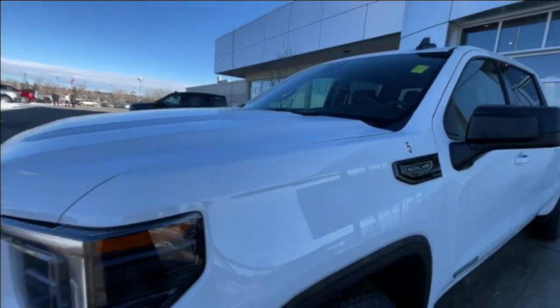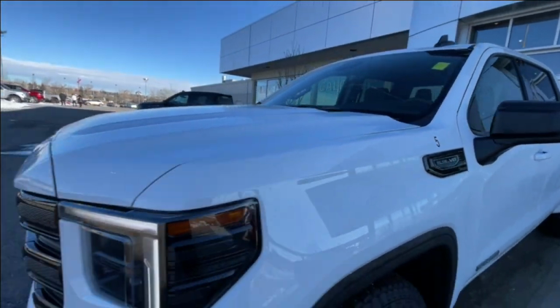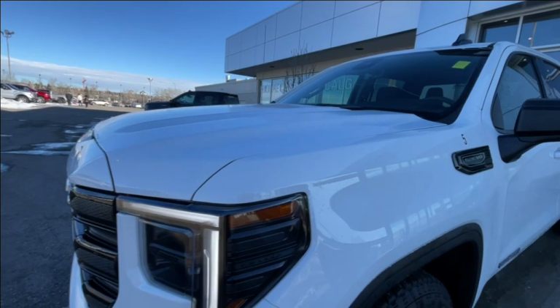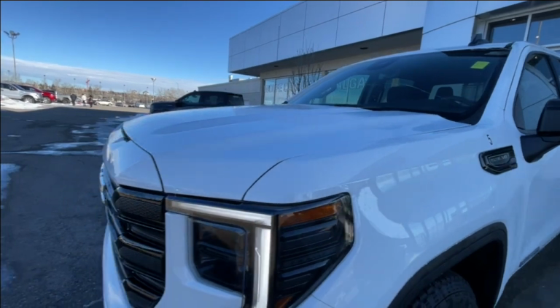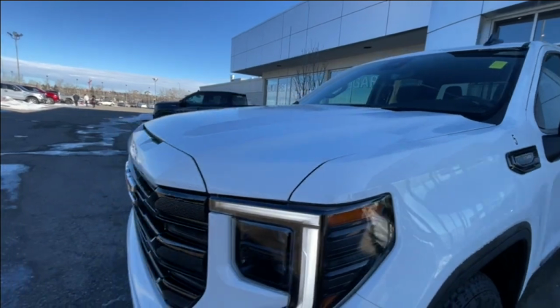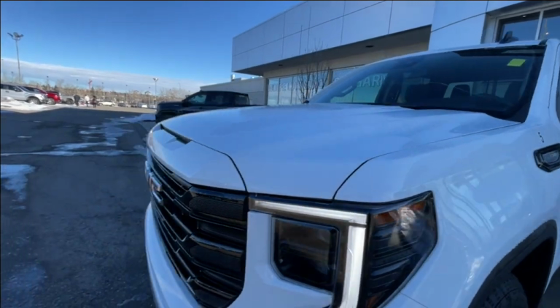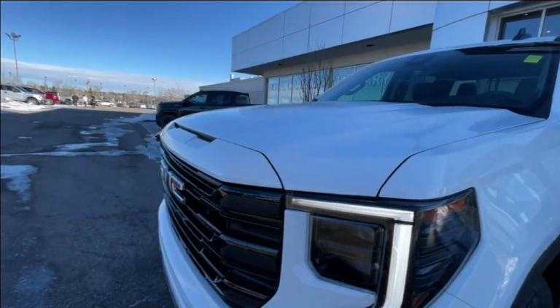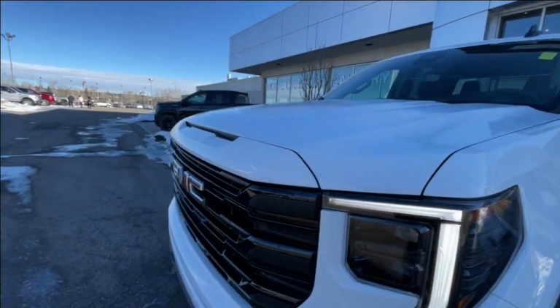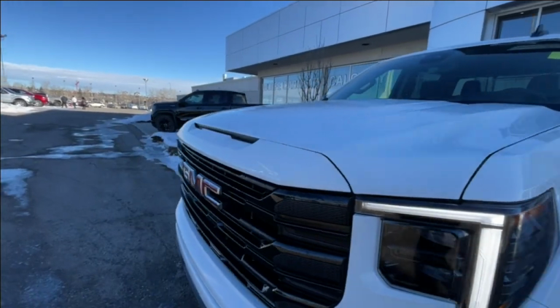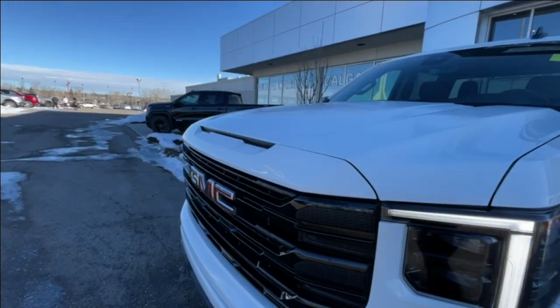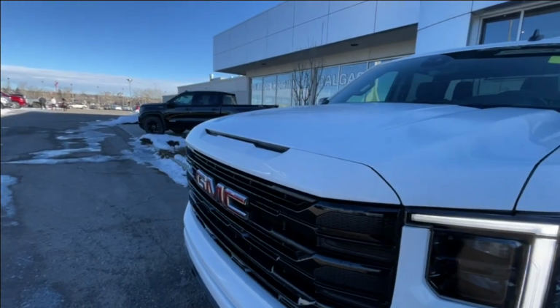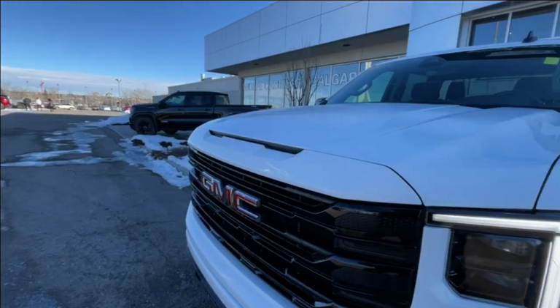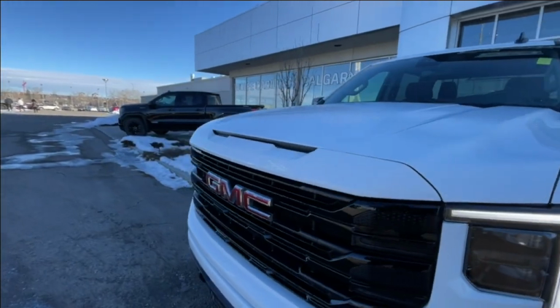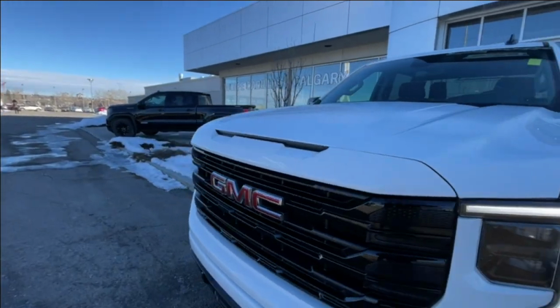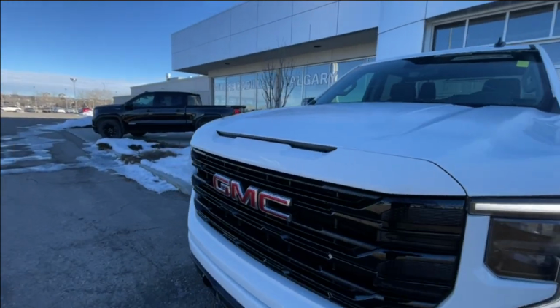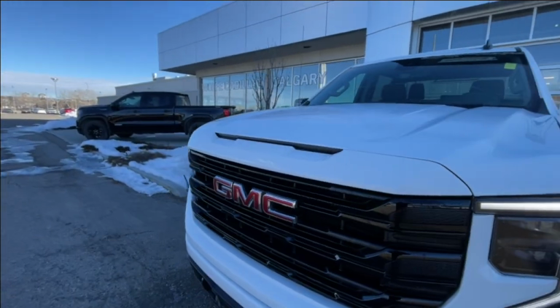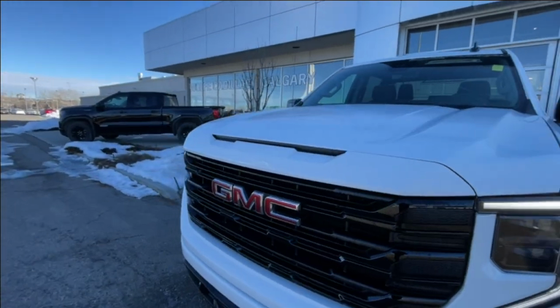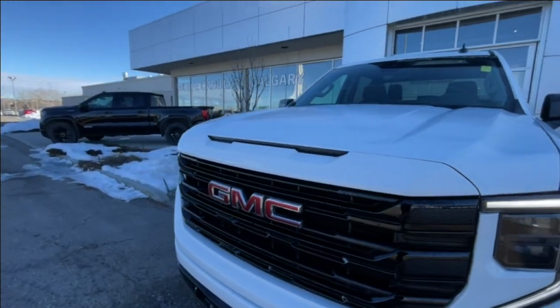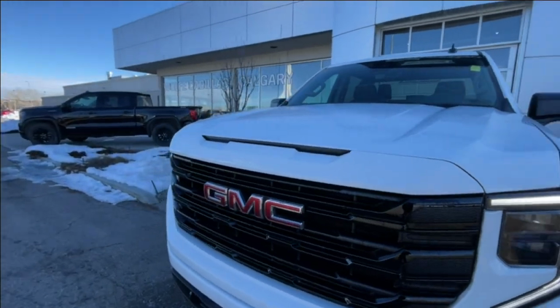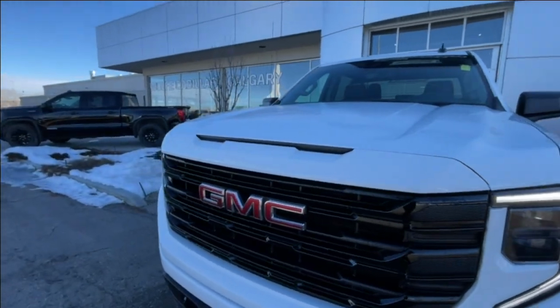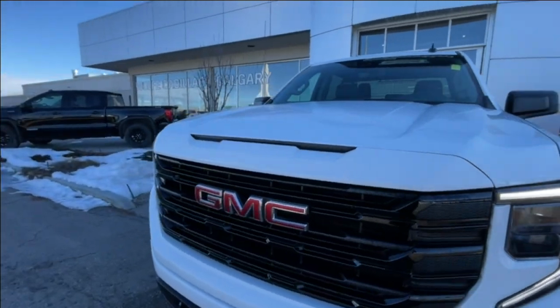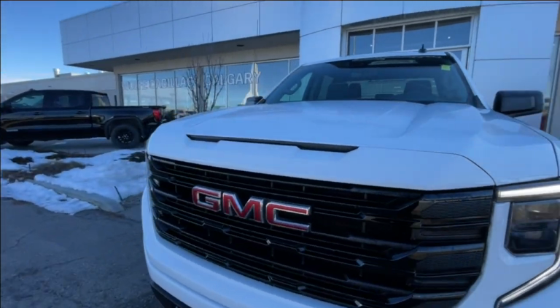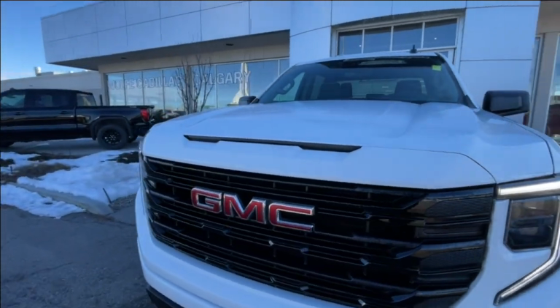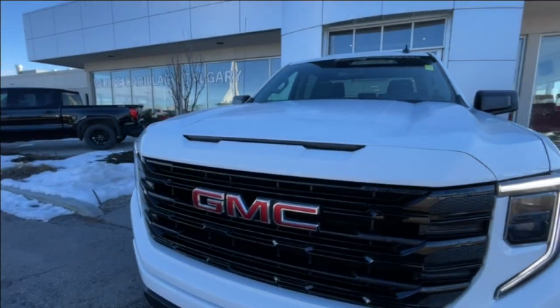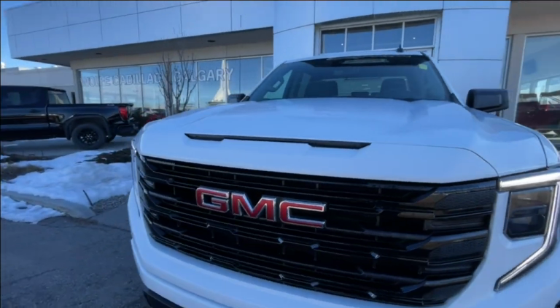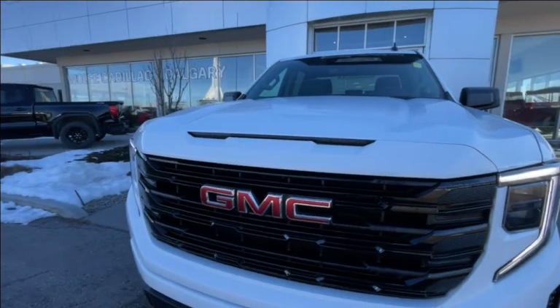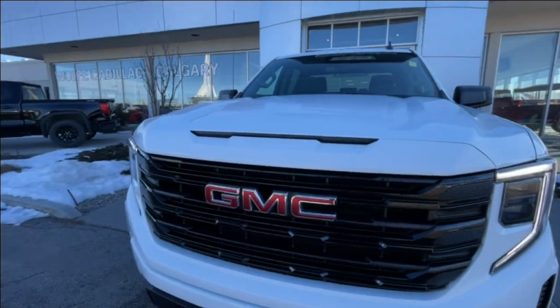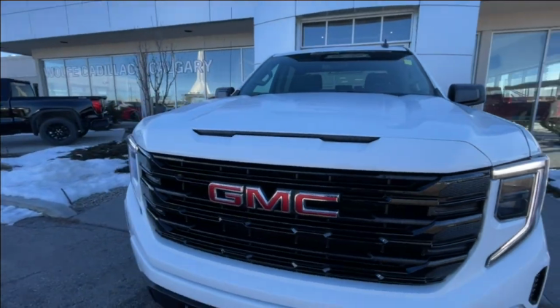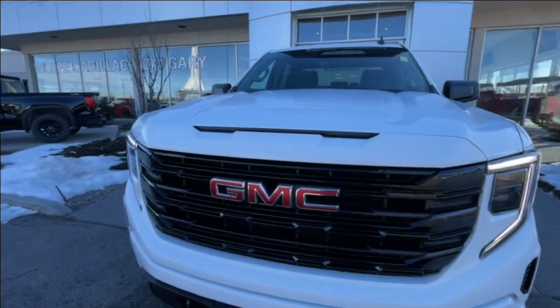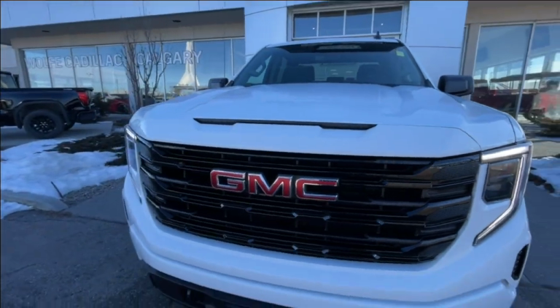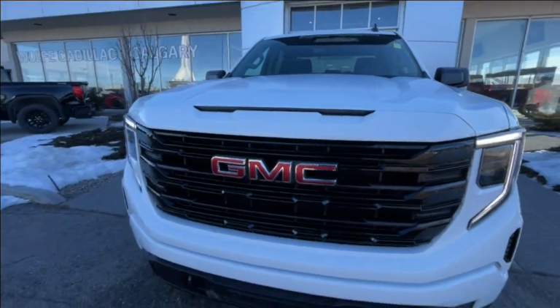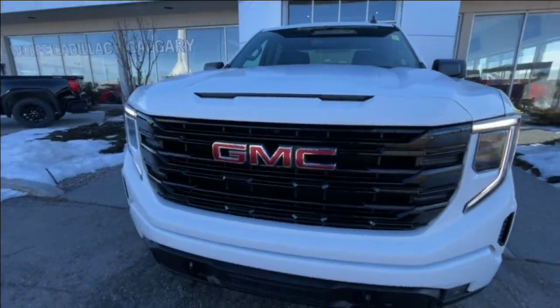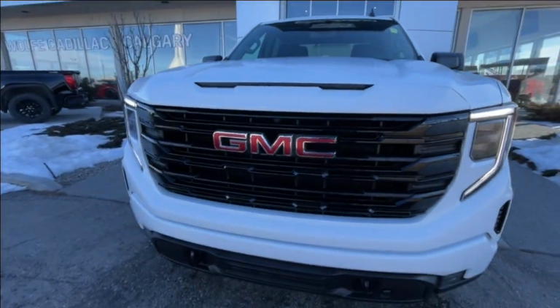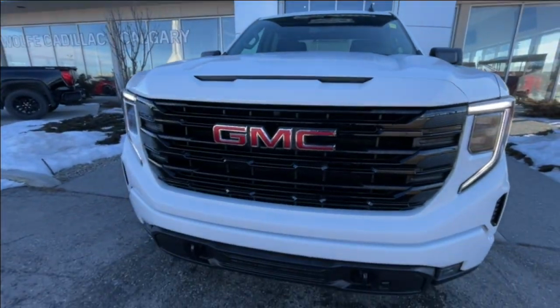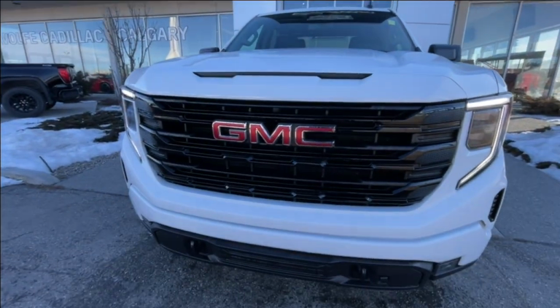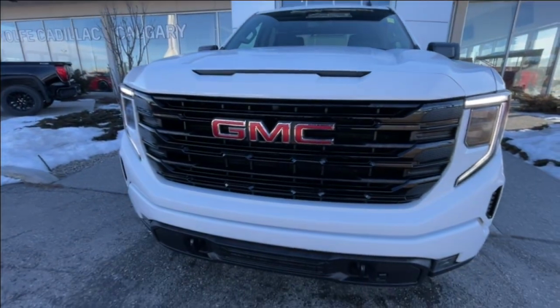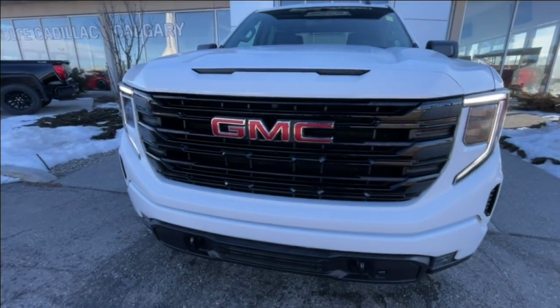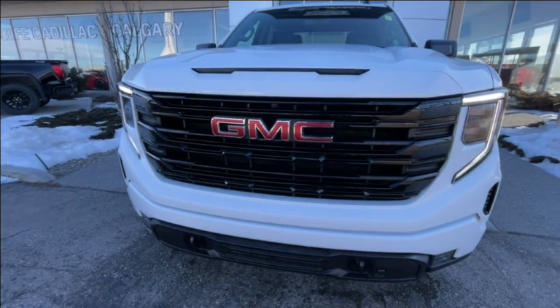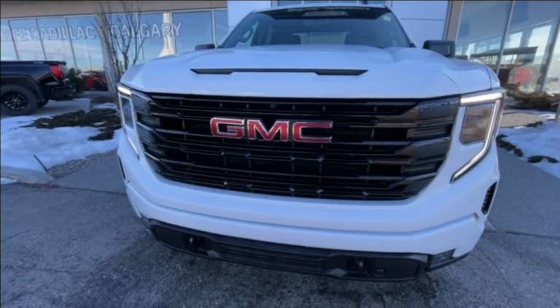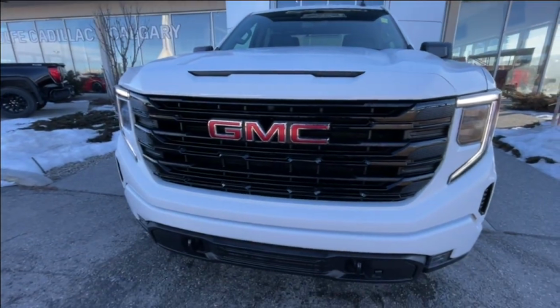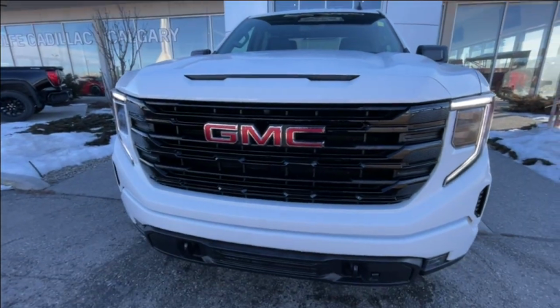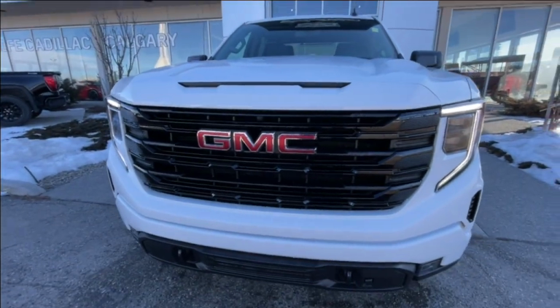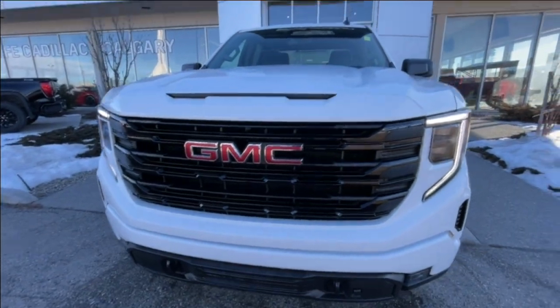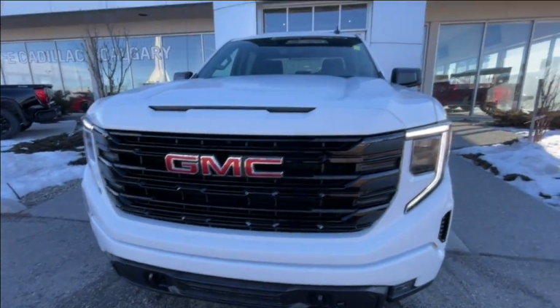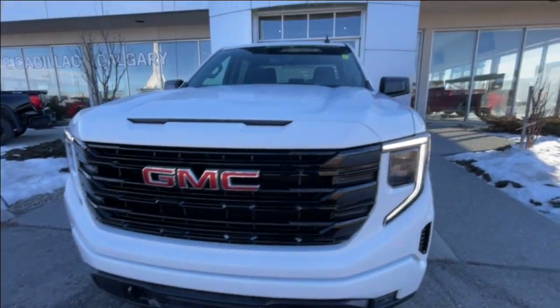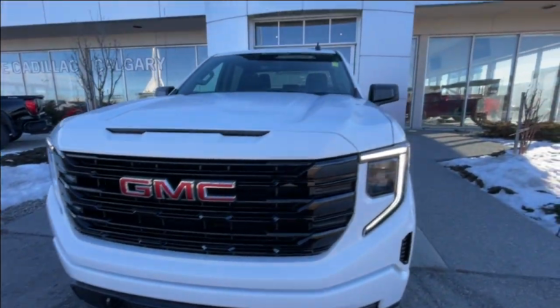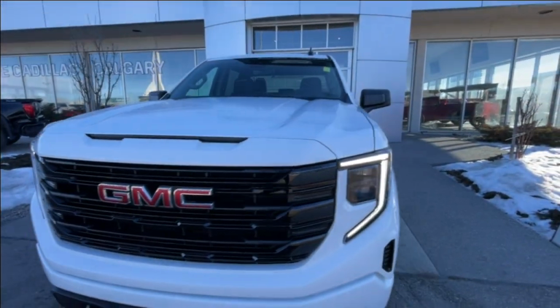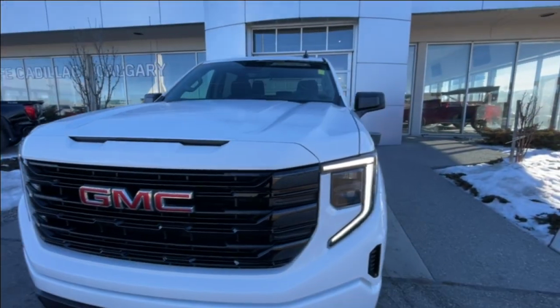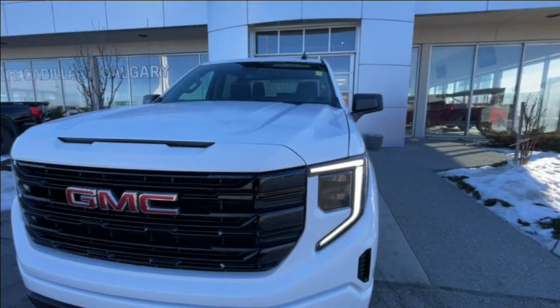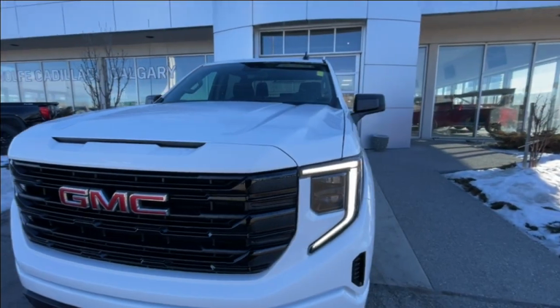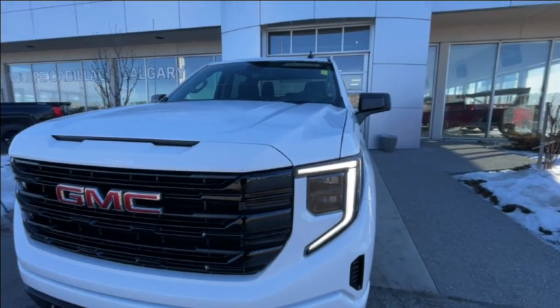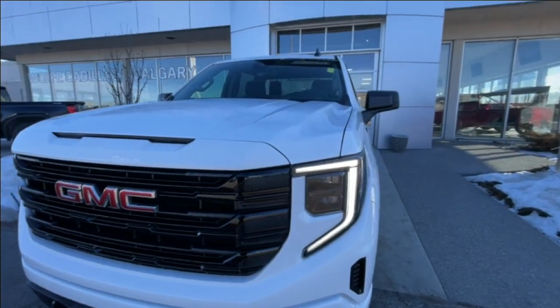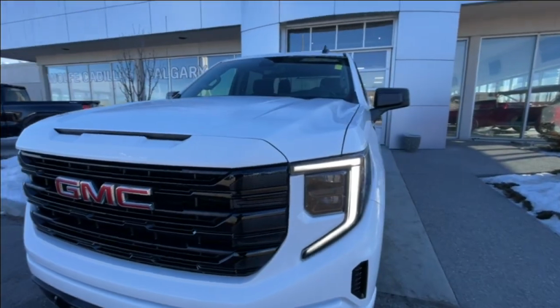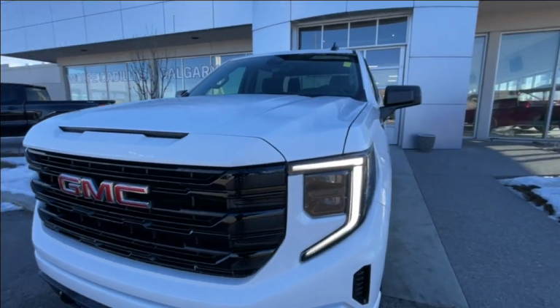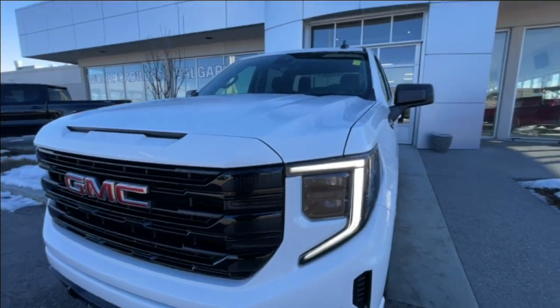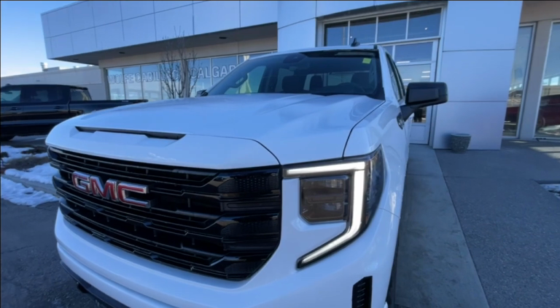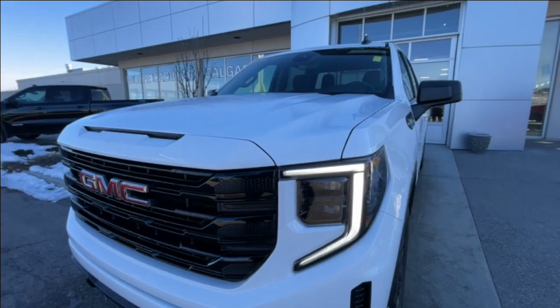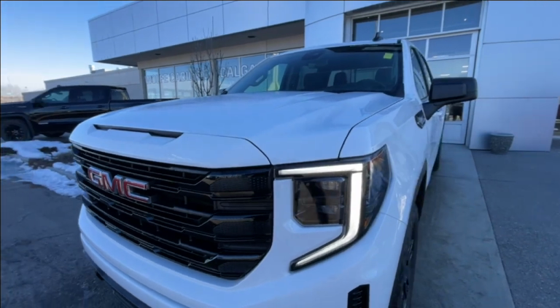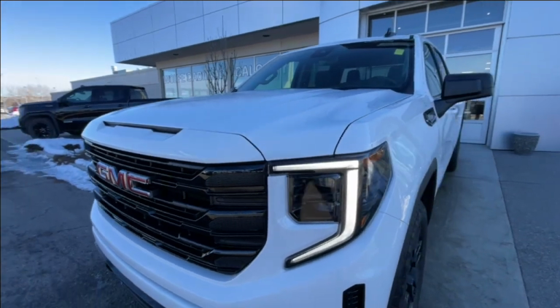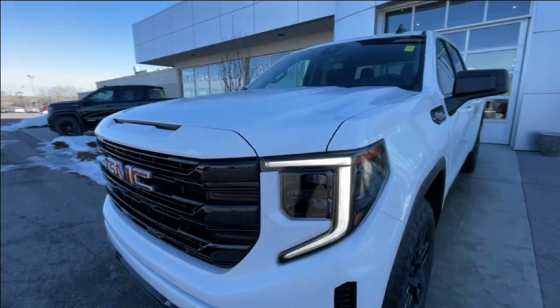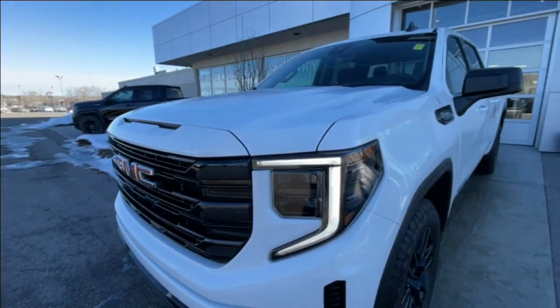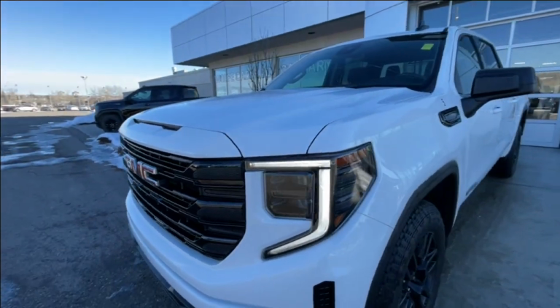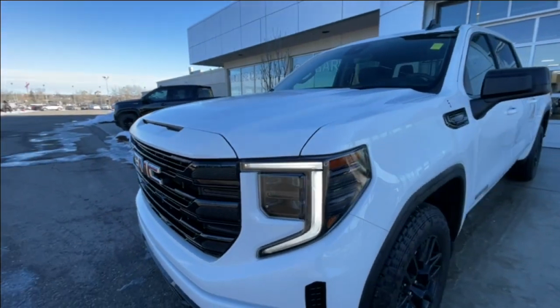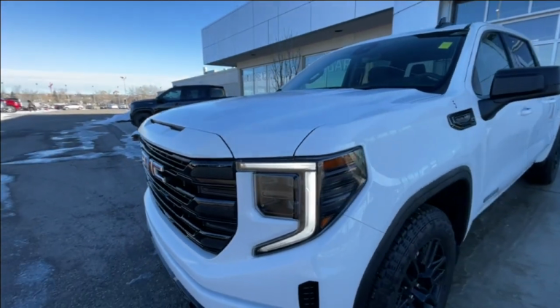Around the front of the vehicle, we have the GMC badge in the center of the grille, black recovery hooks, LED daytime running lights, and headlights.